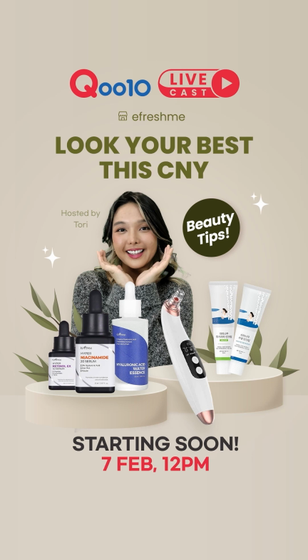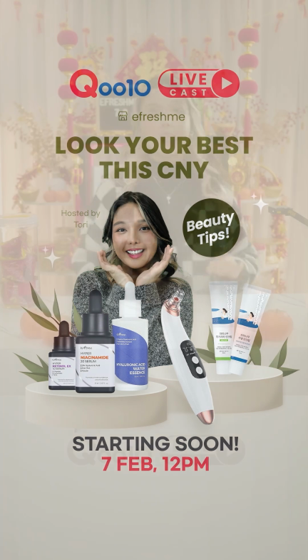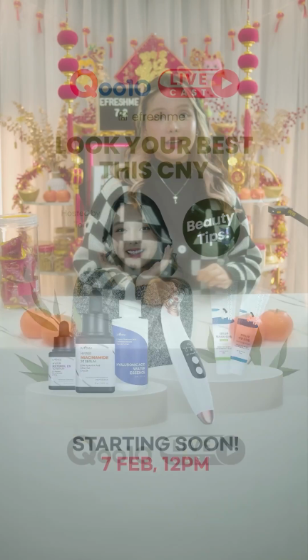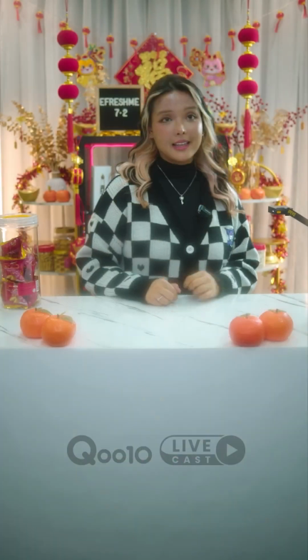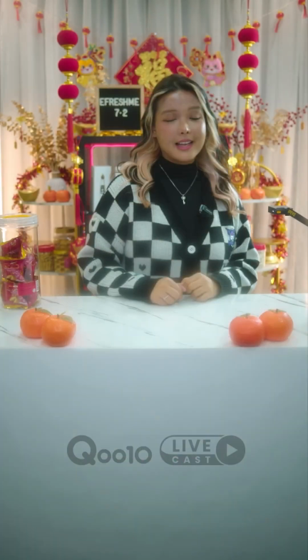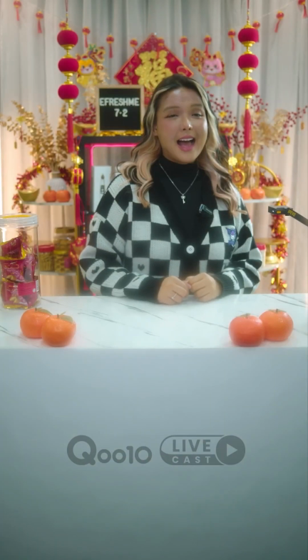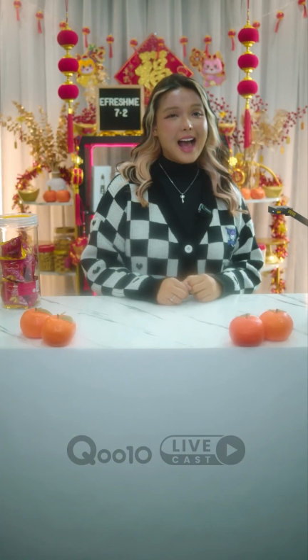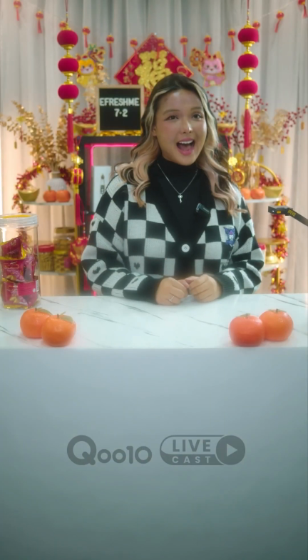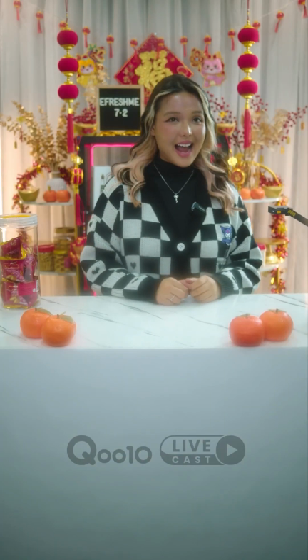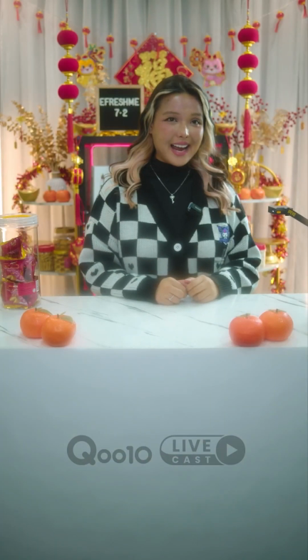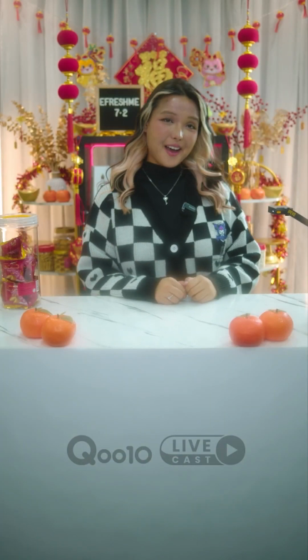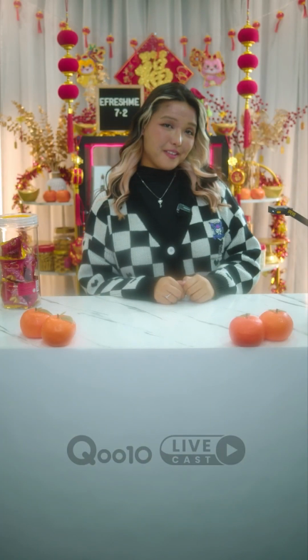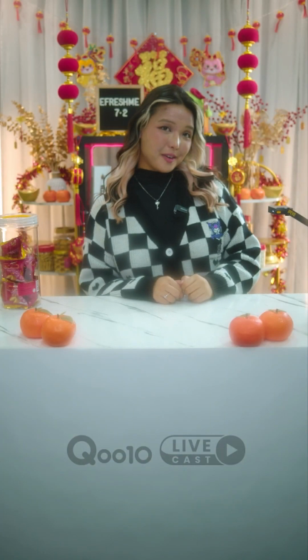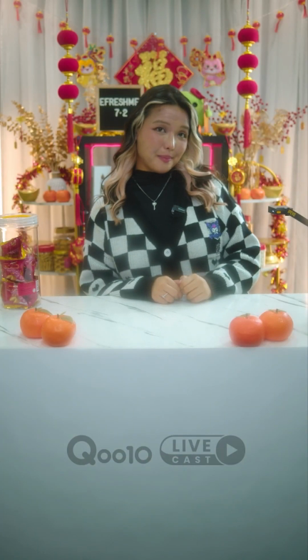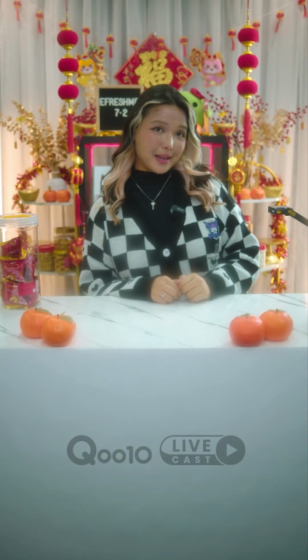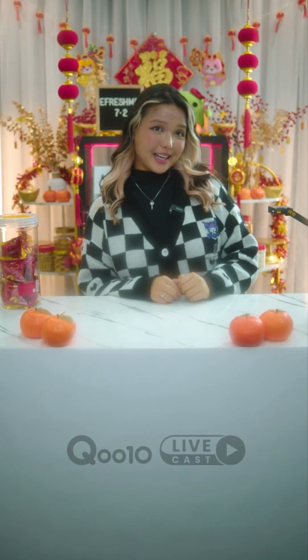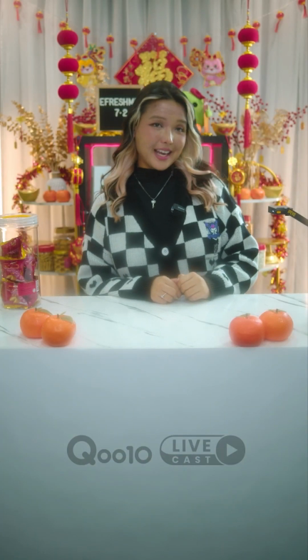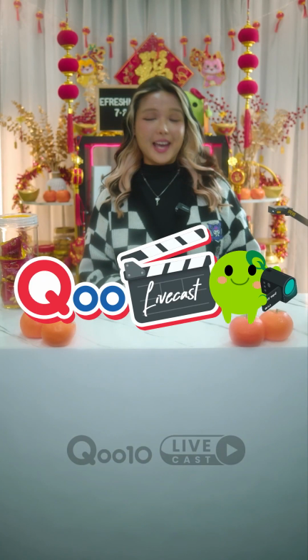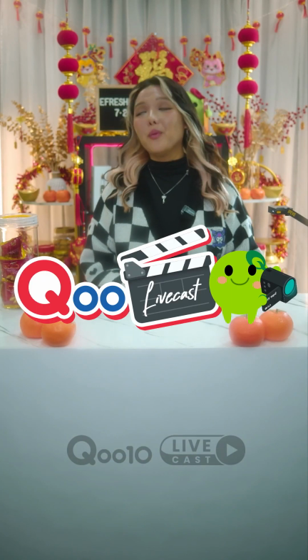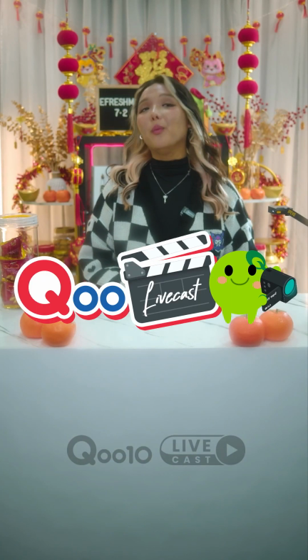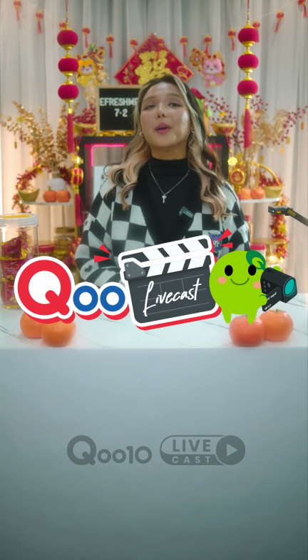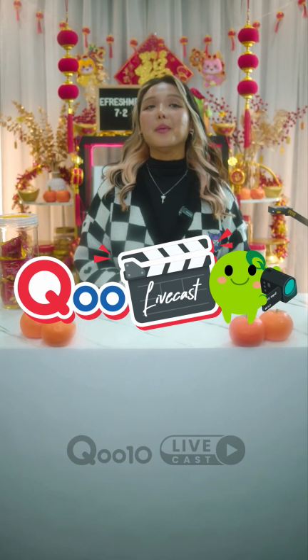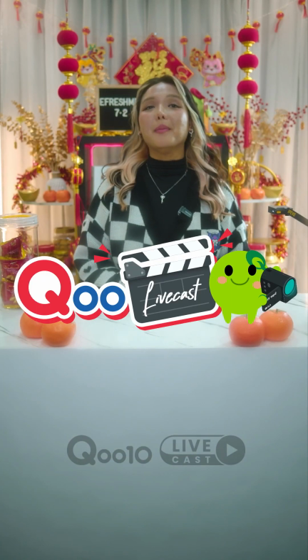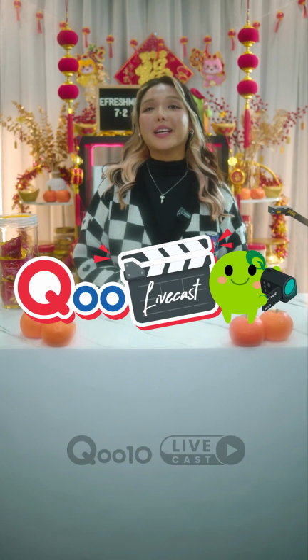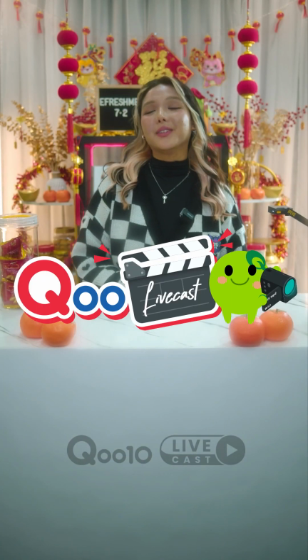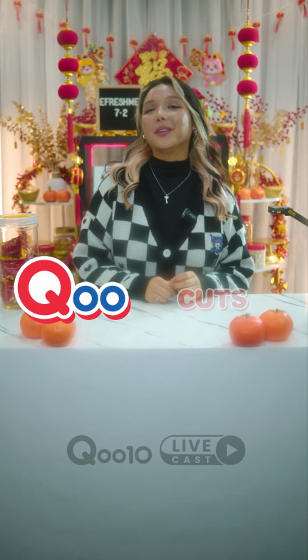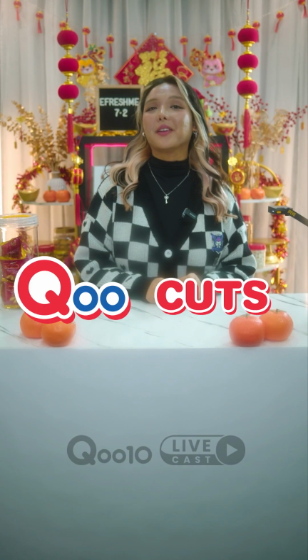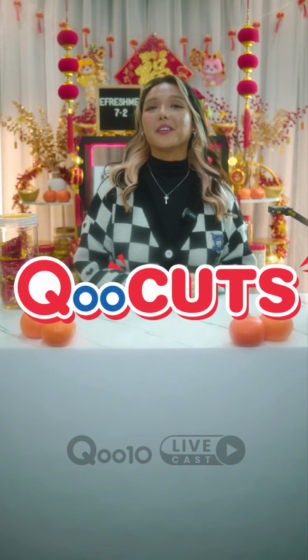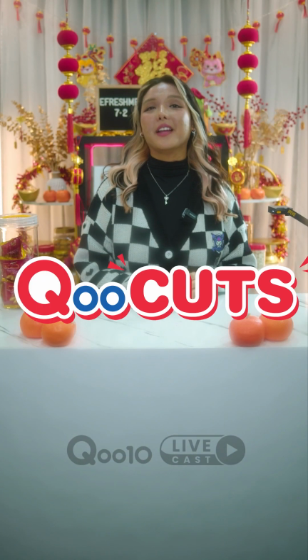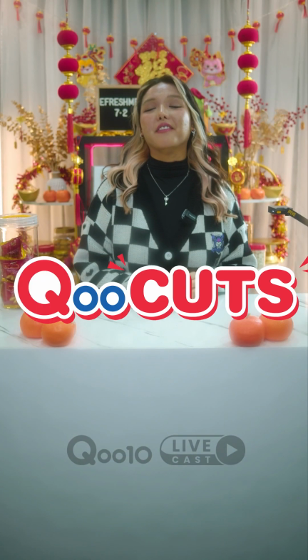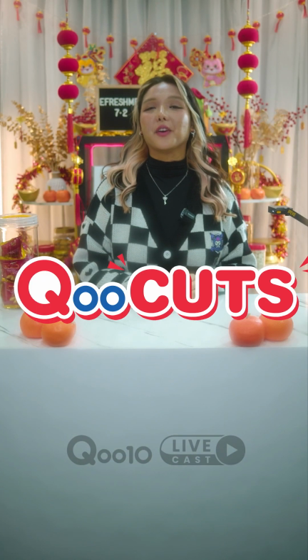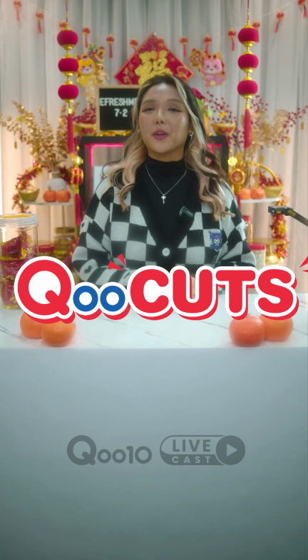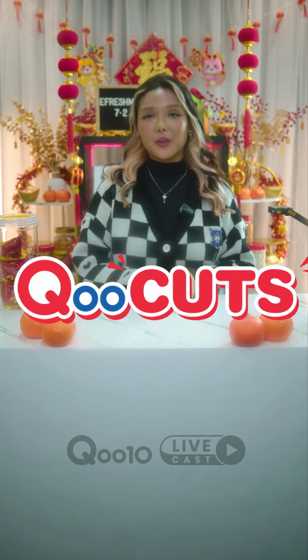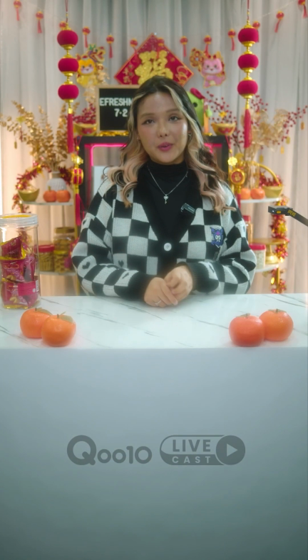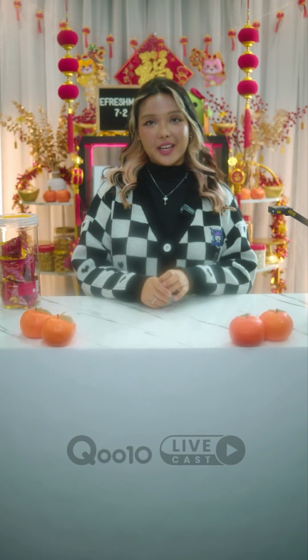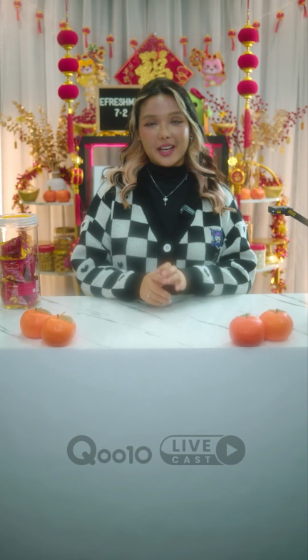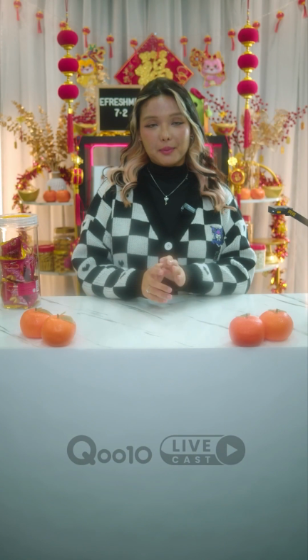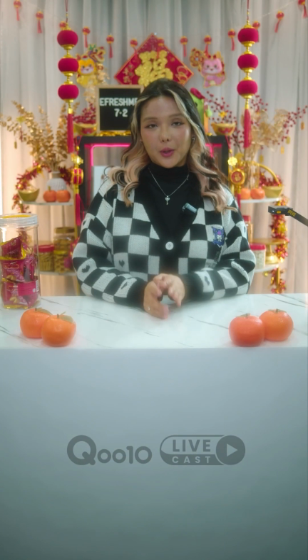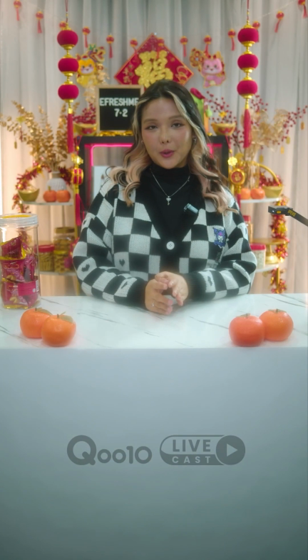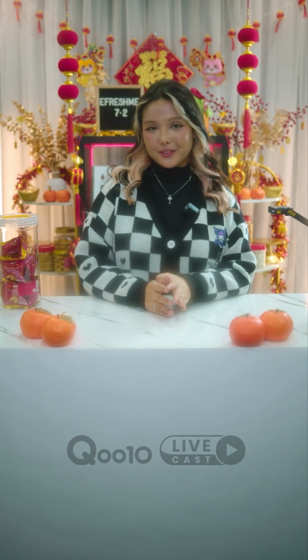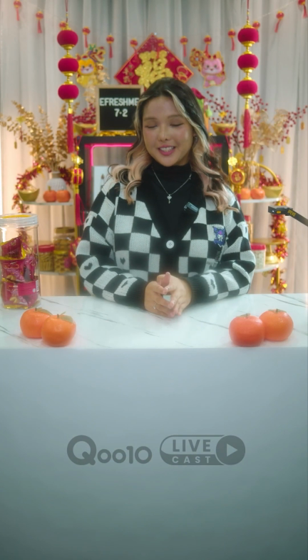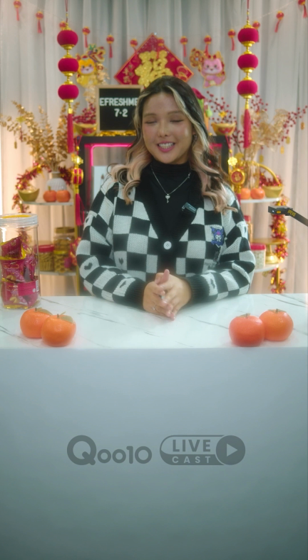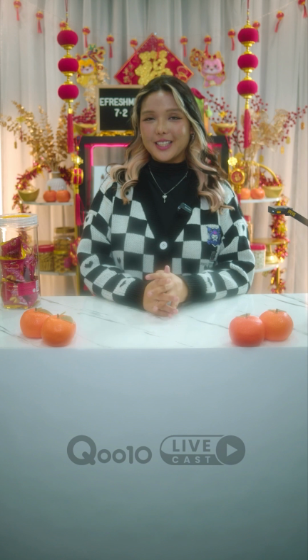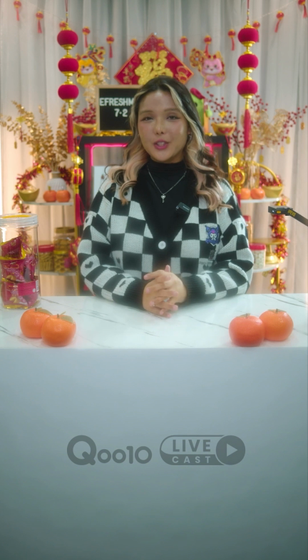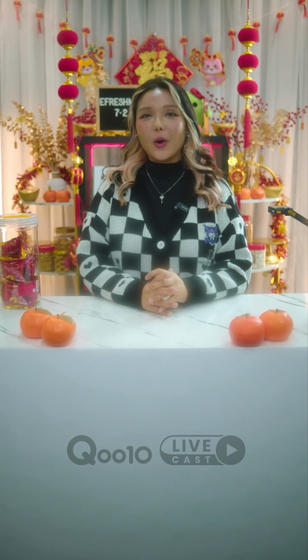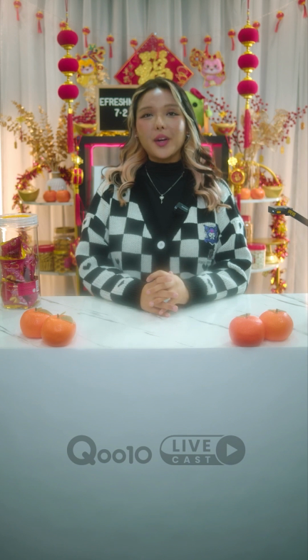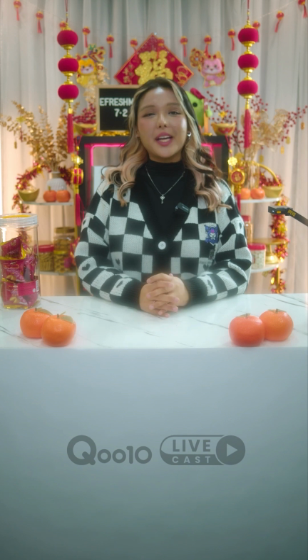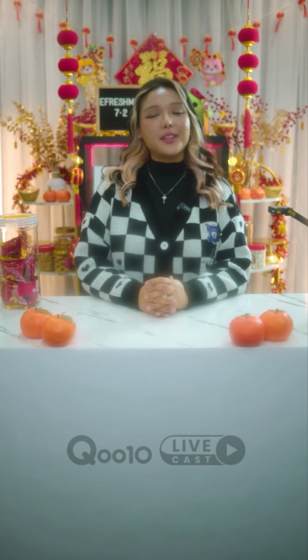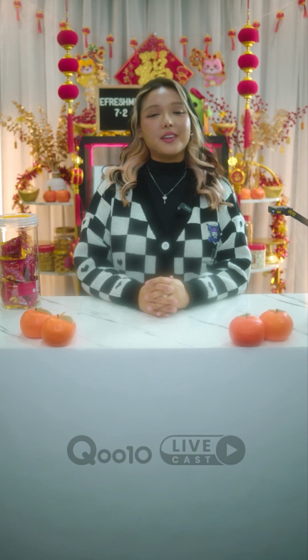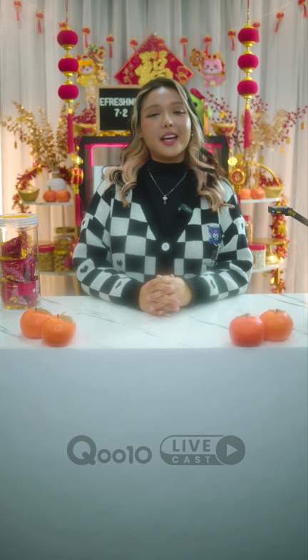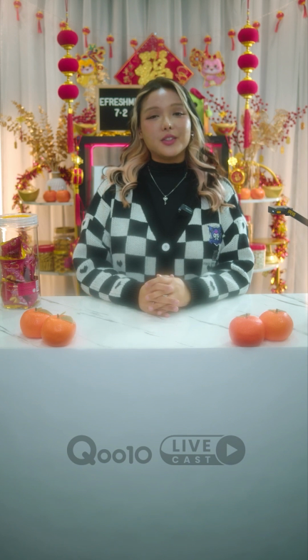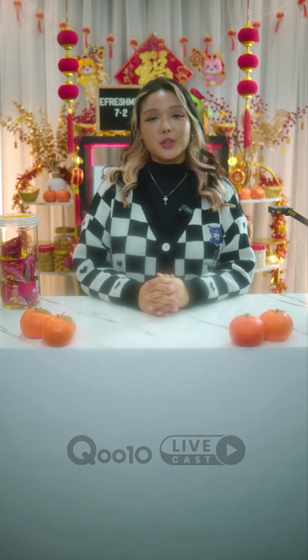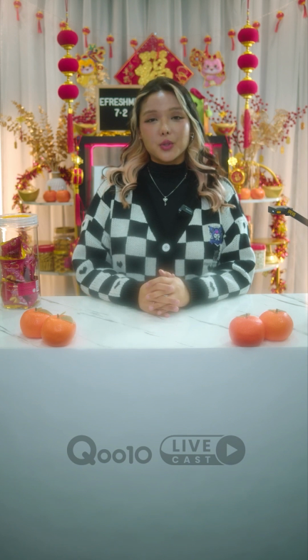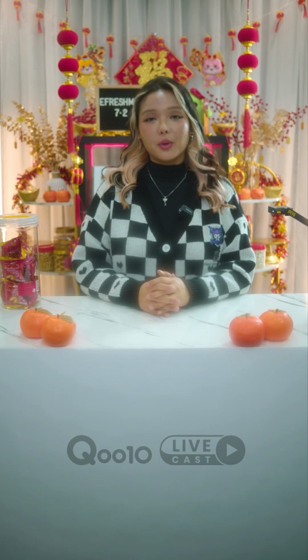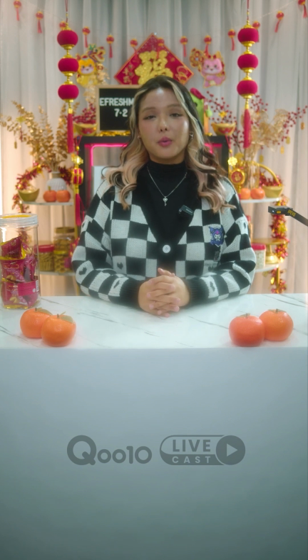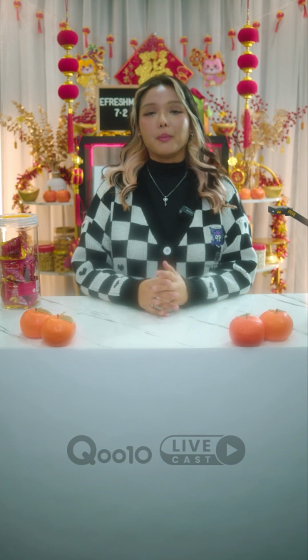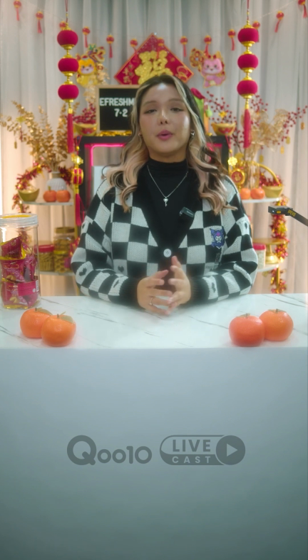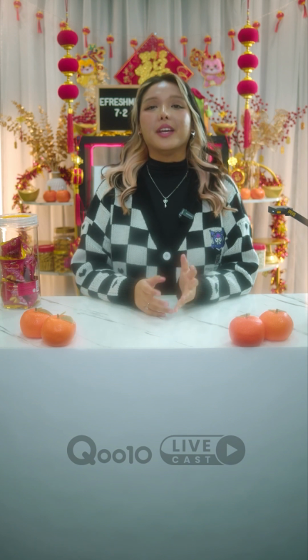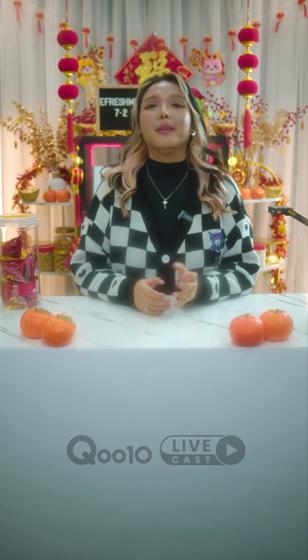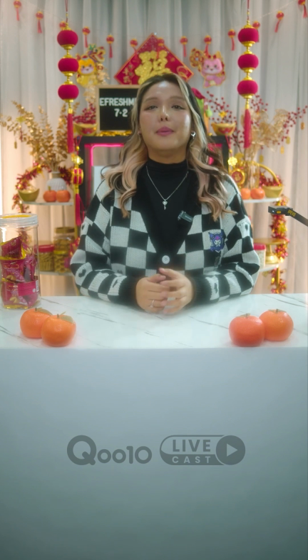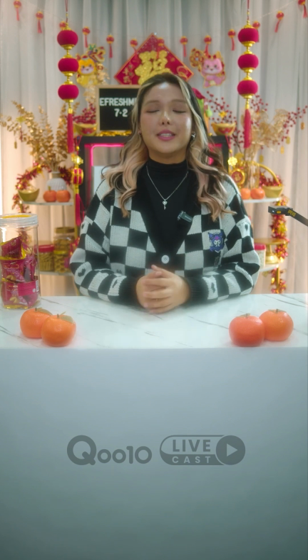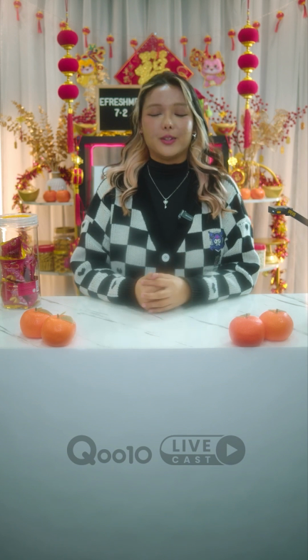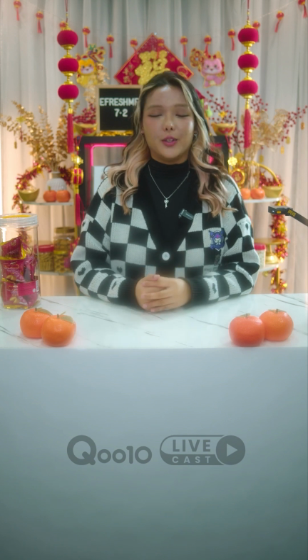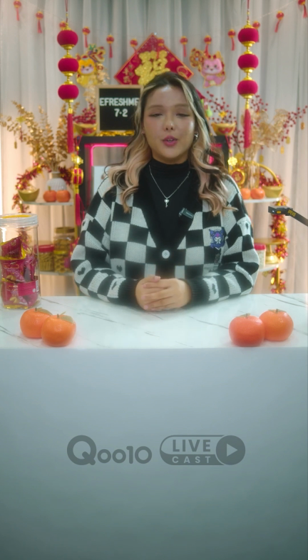Hi everybody and welcome back to another live here on Q10. I'm your host for today, Tari, and today as usual we're bringing the best to you.